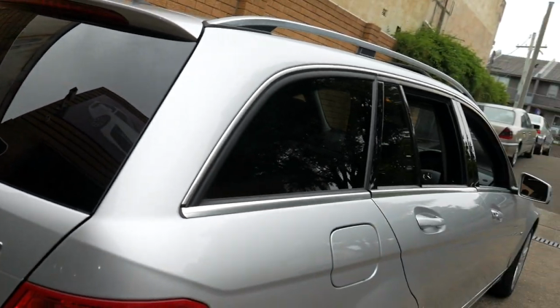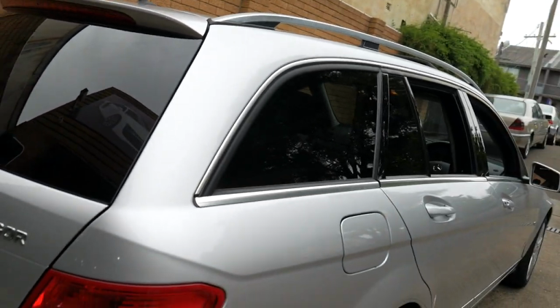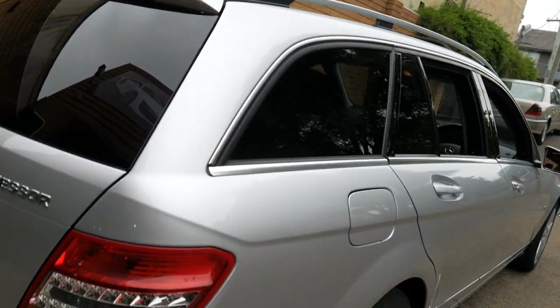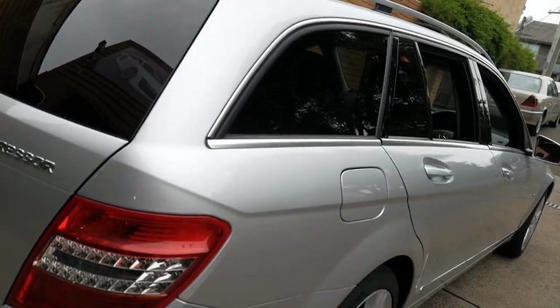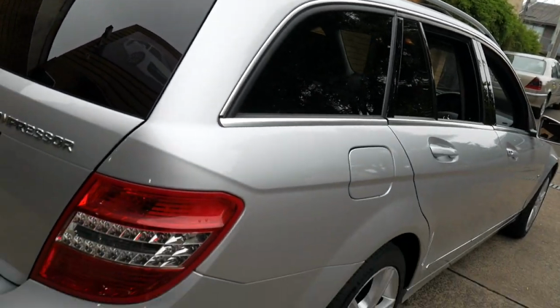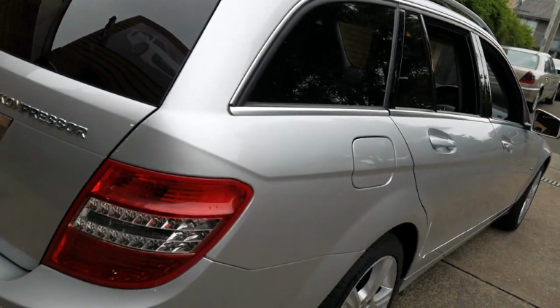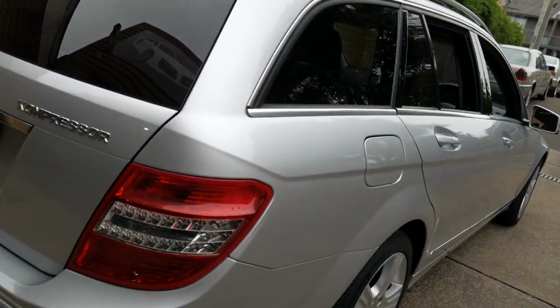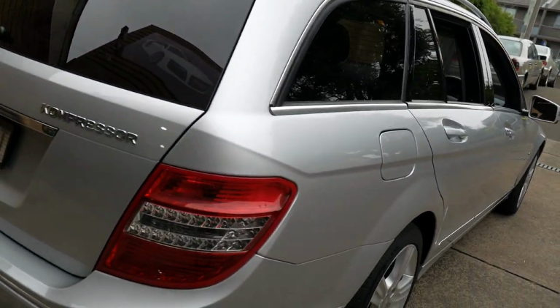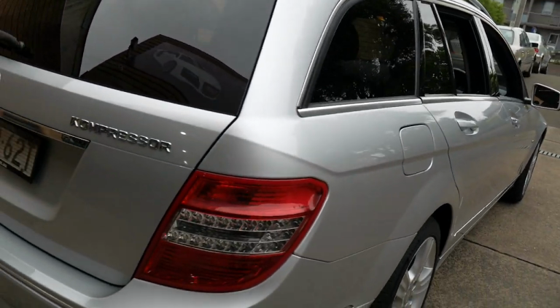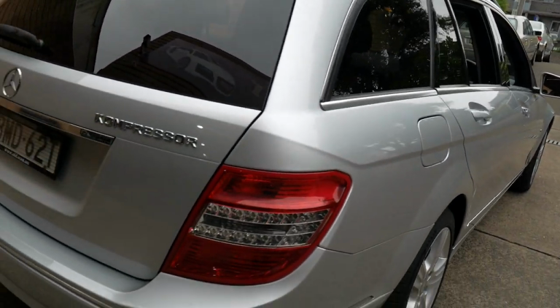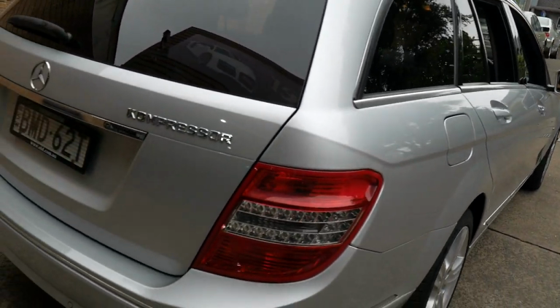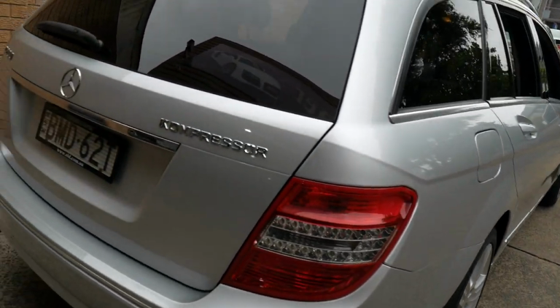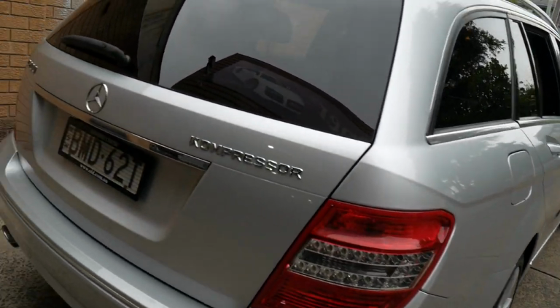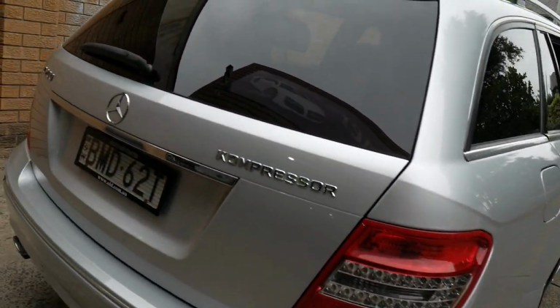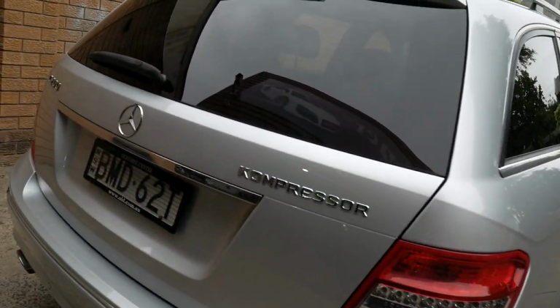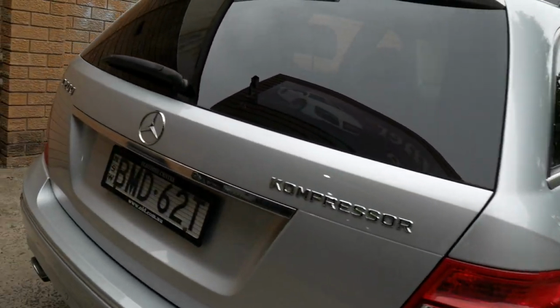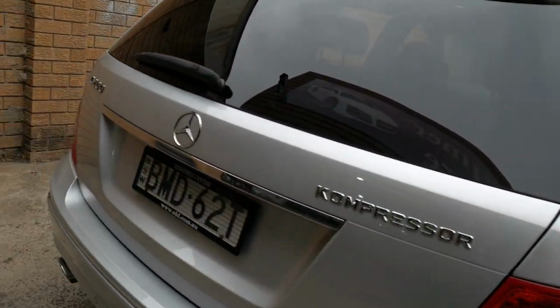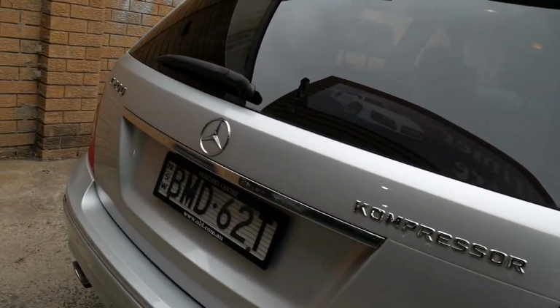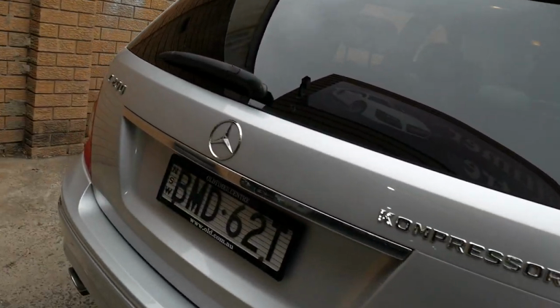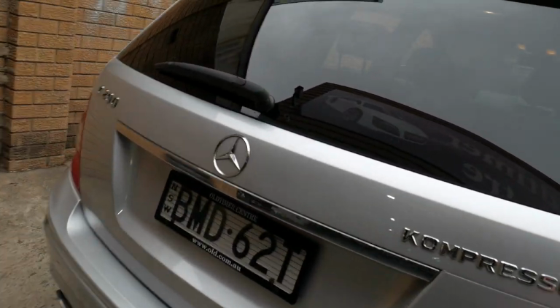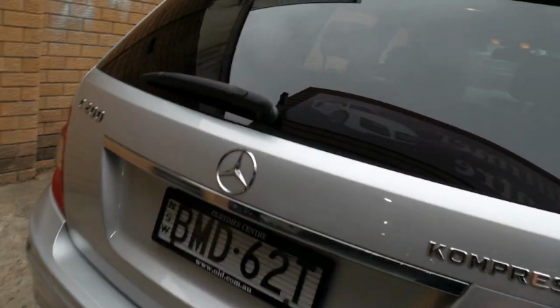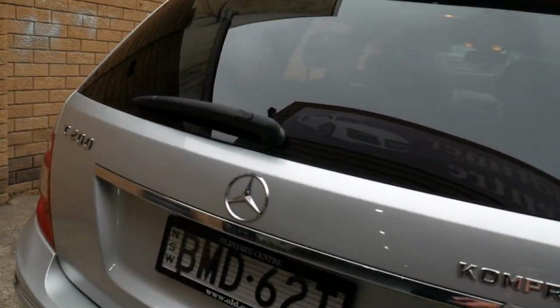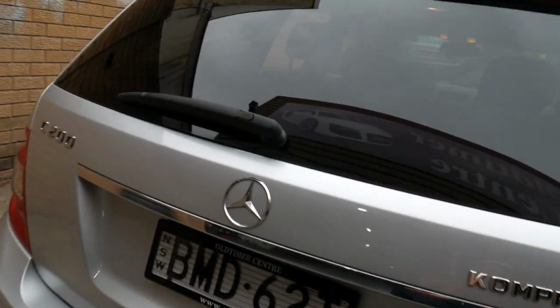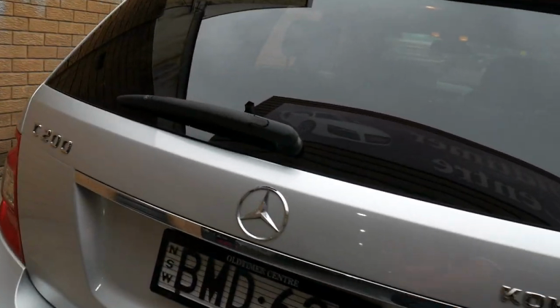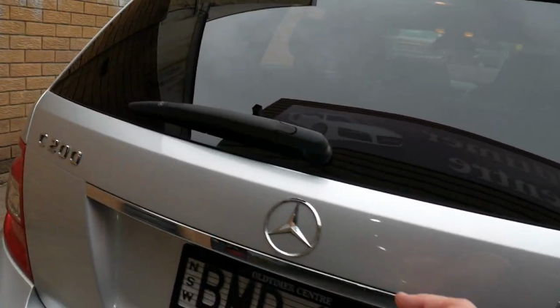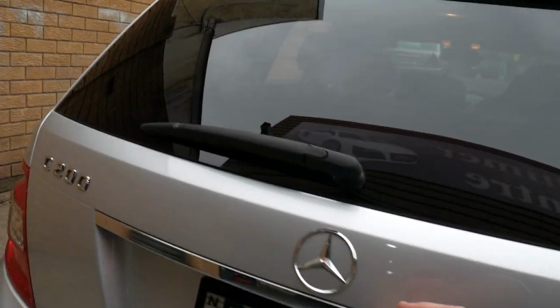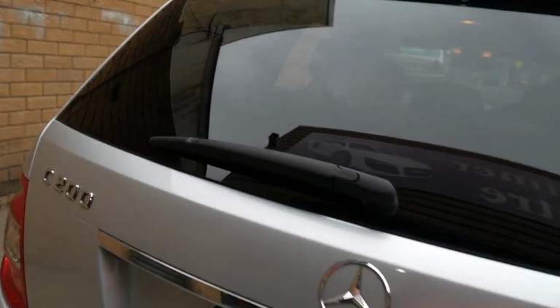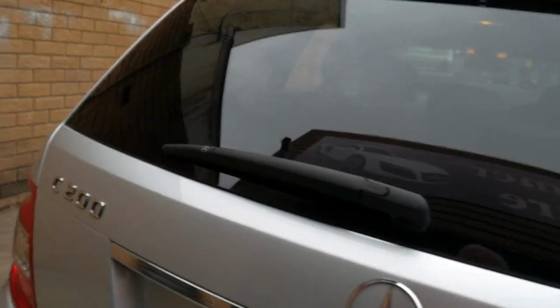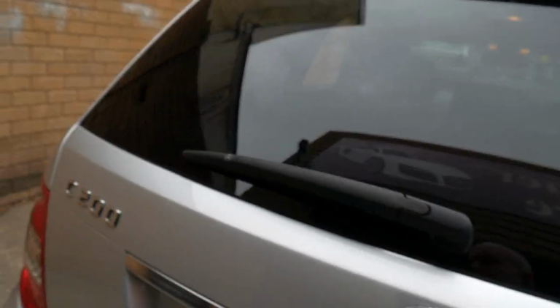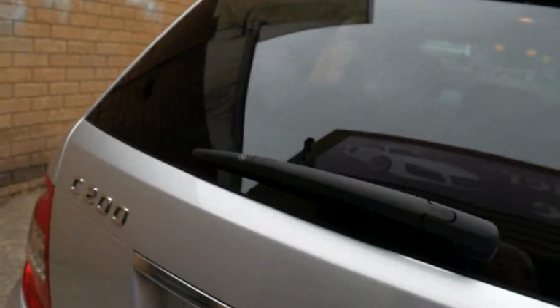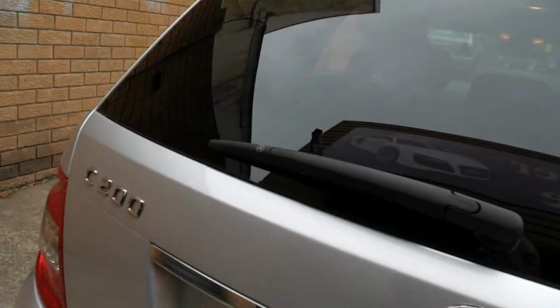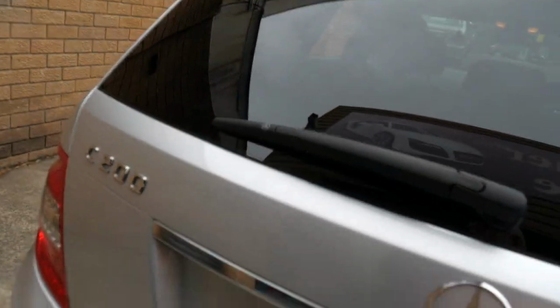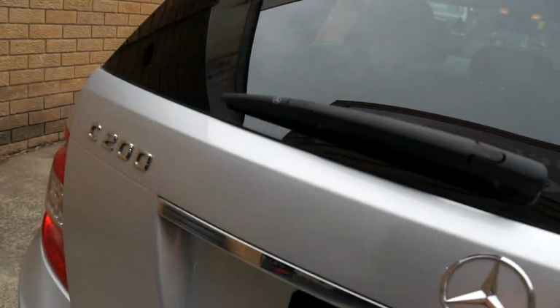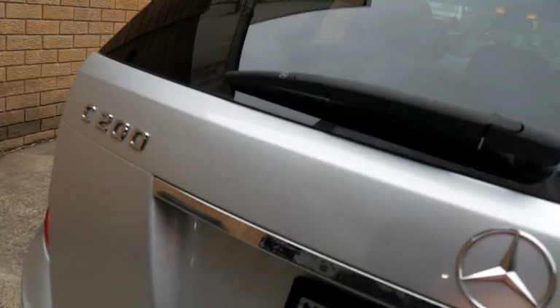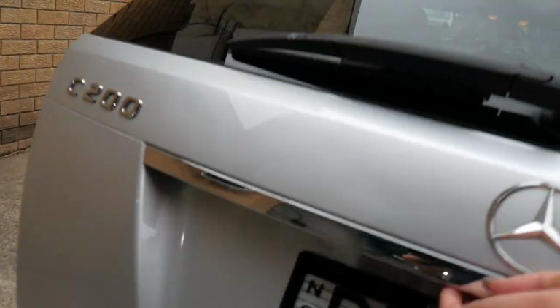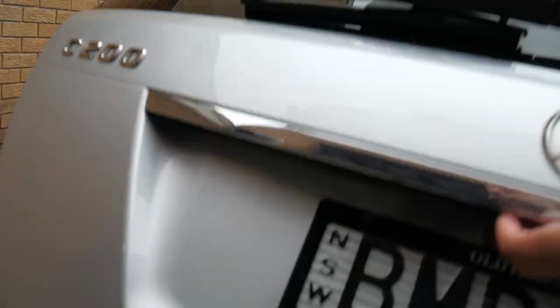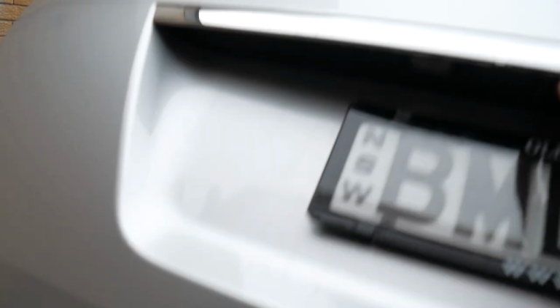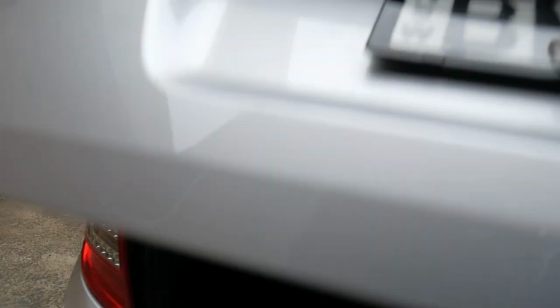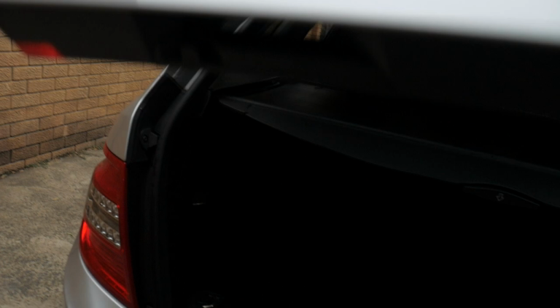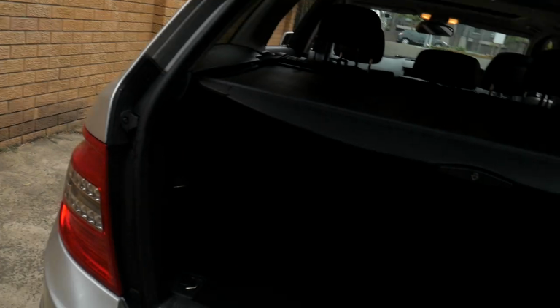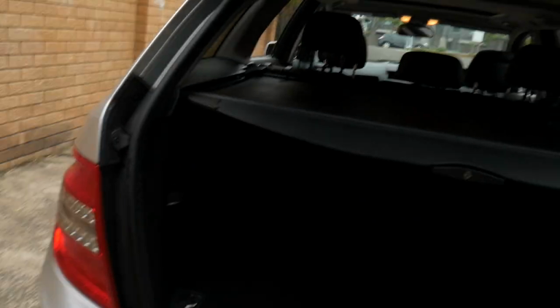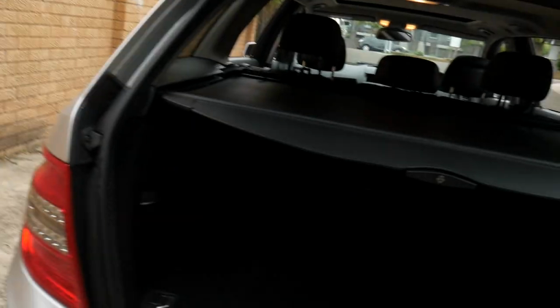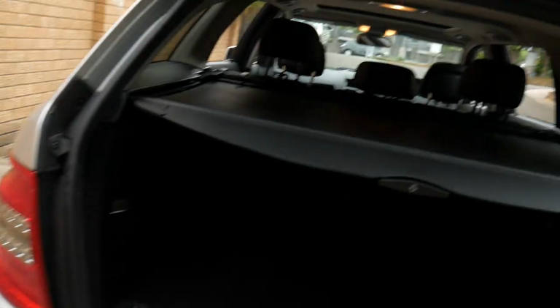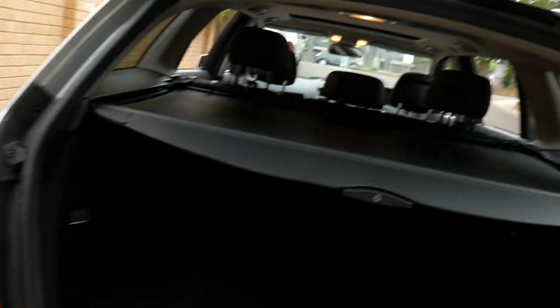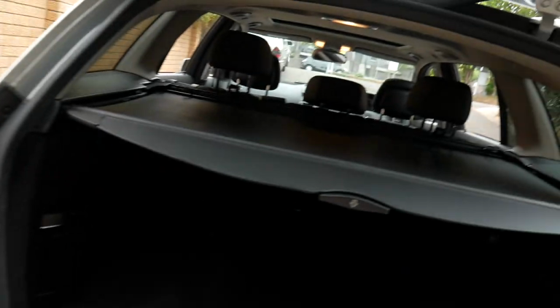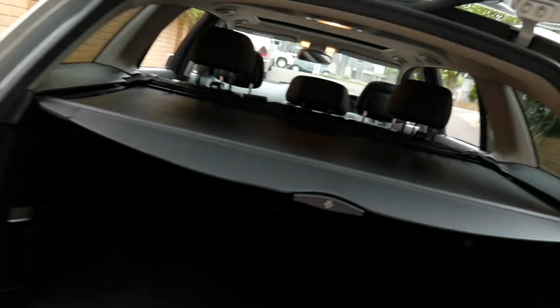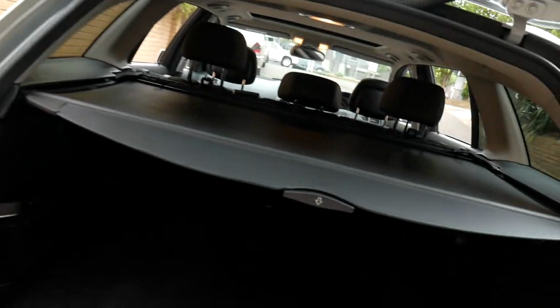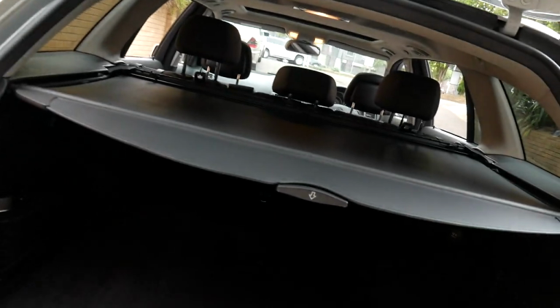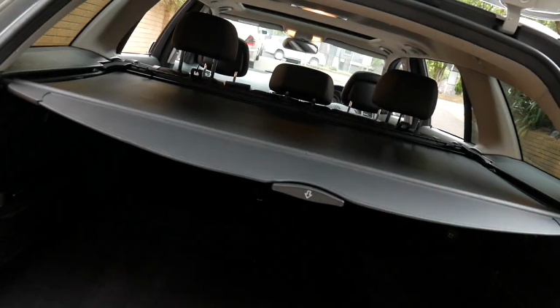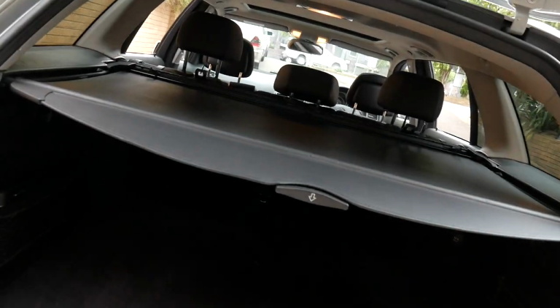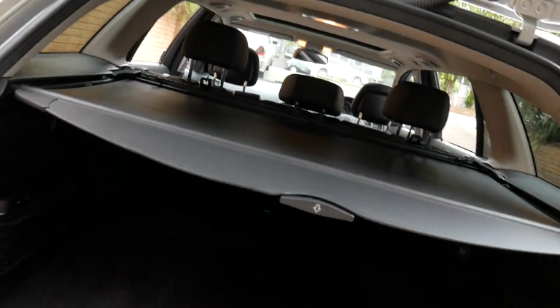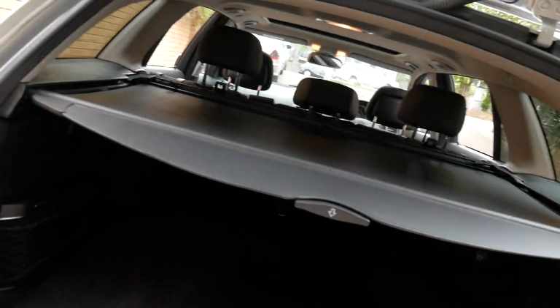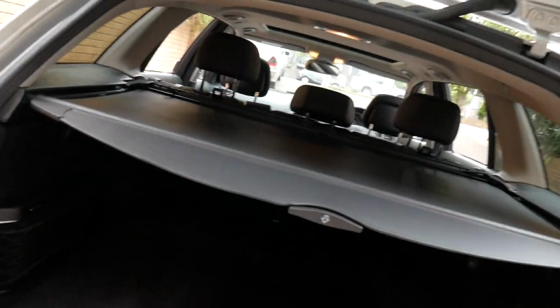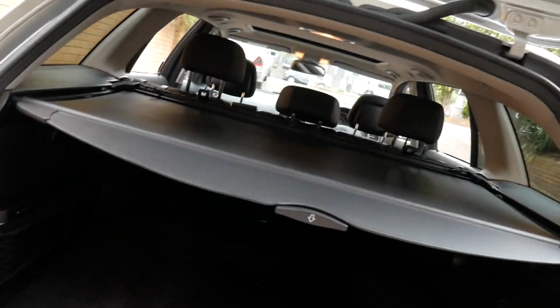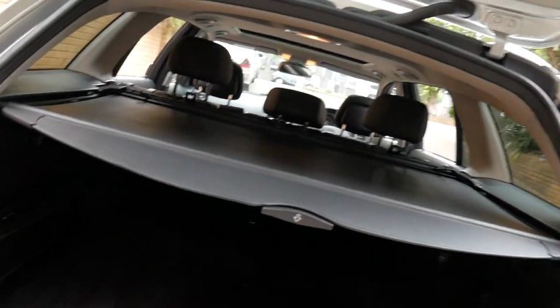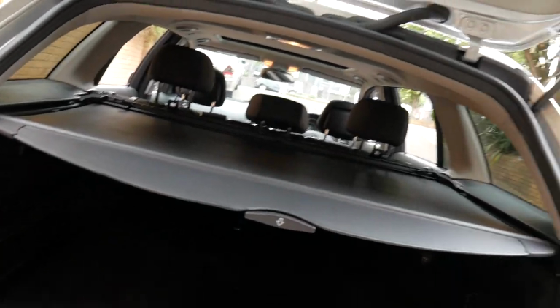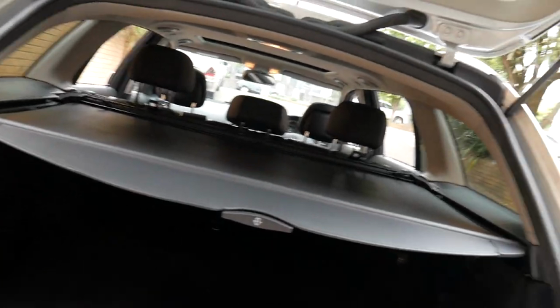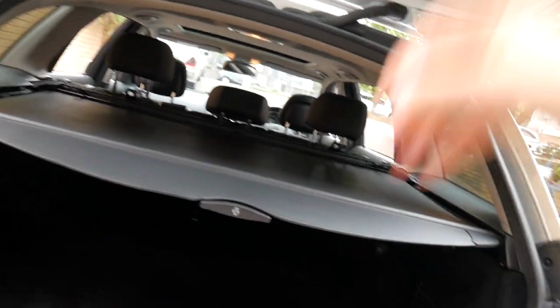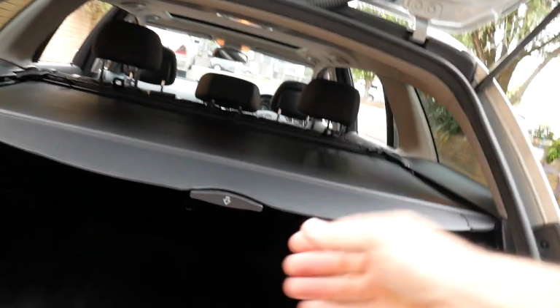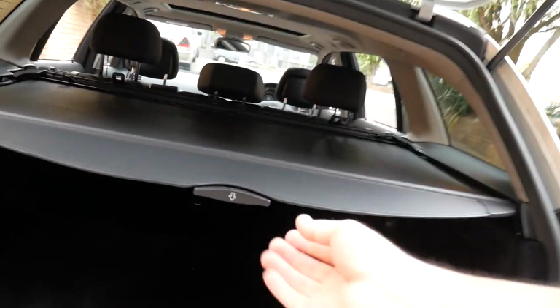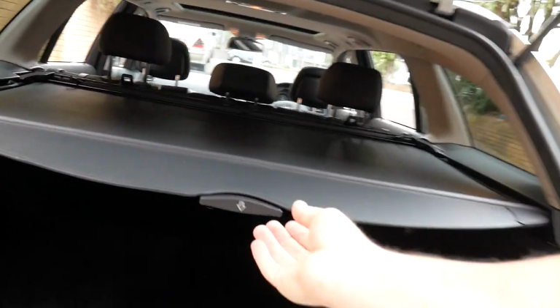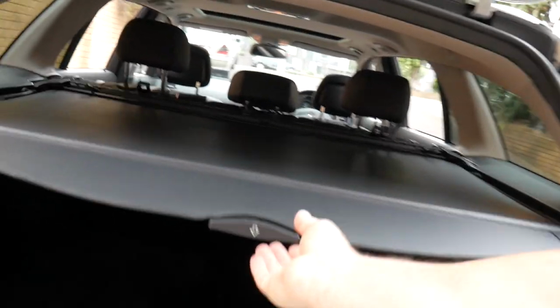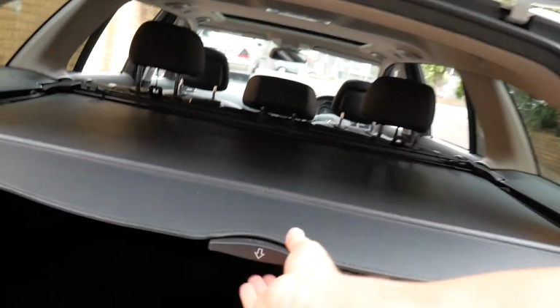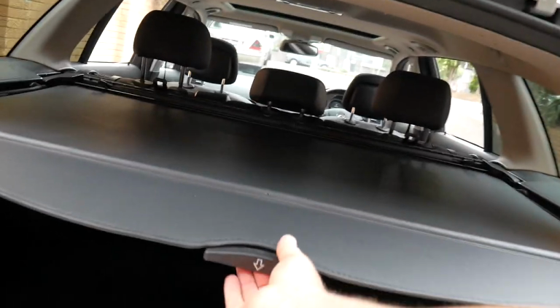They're a fabulous buy at under $15,000. I'm very proud of this car. It's got its rear parcel tray.